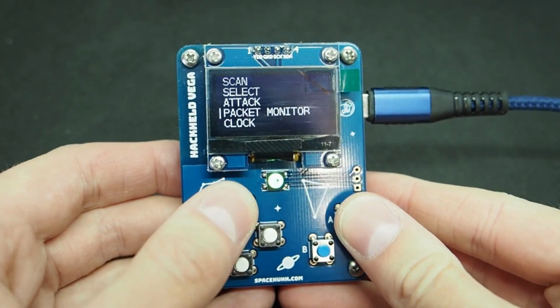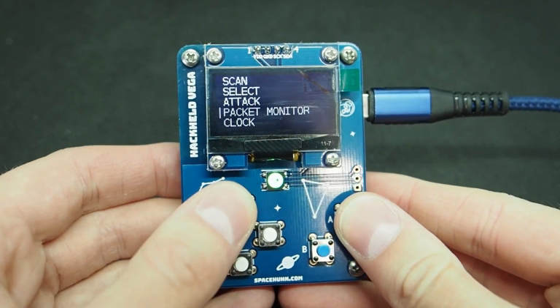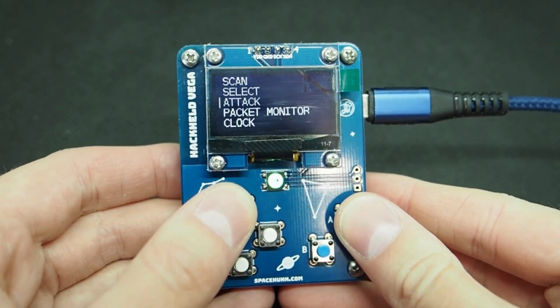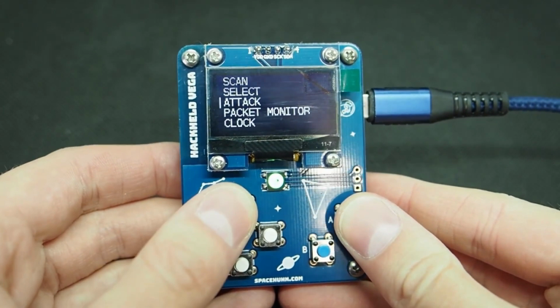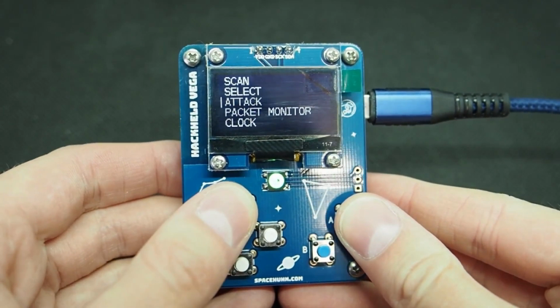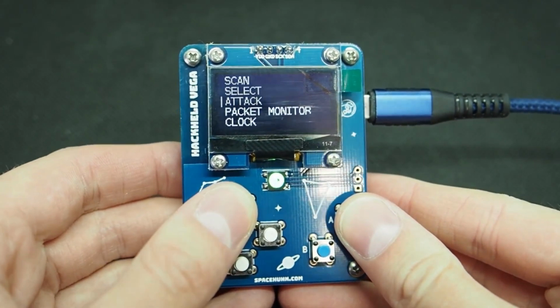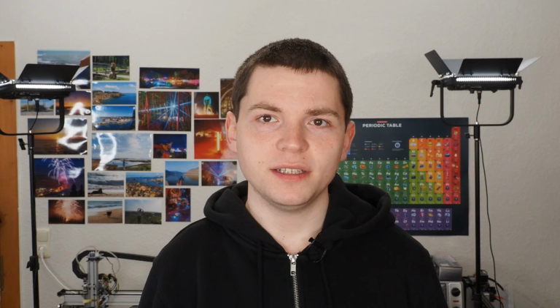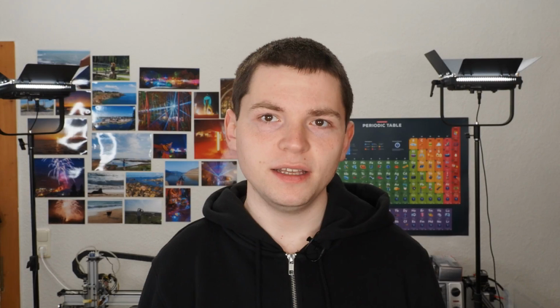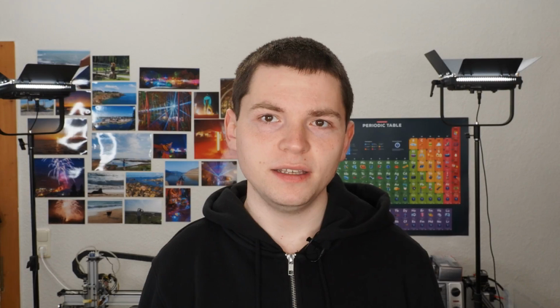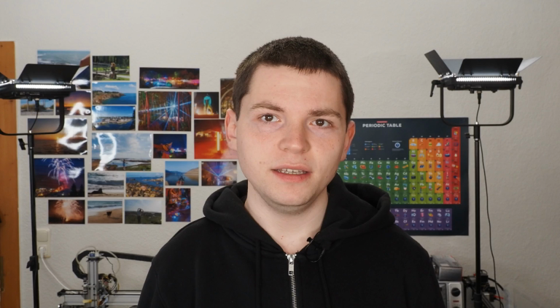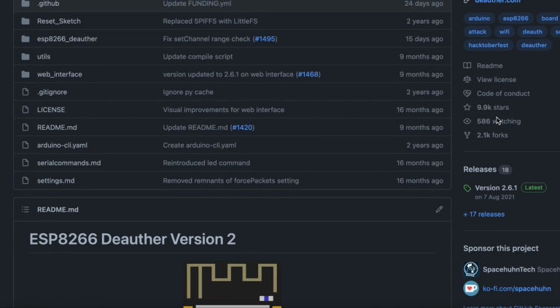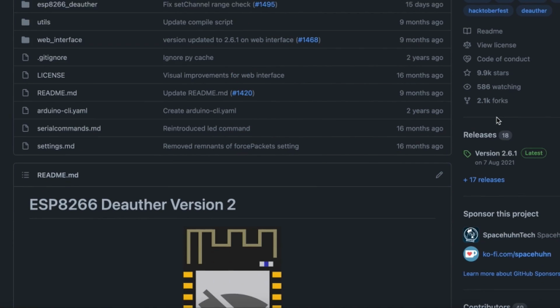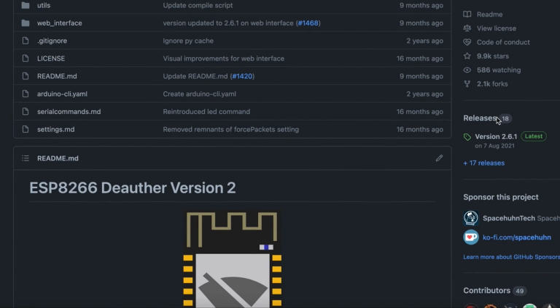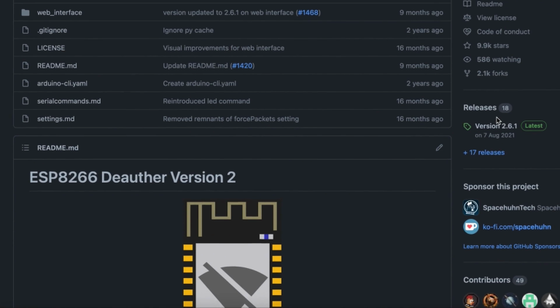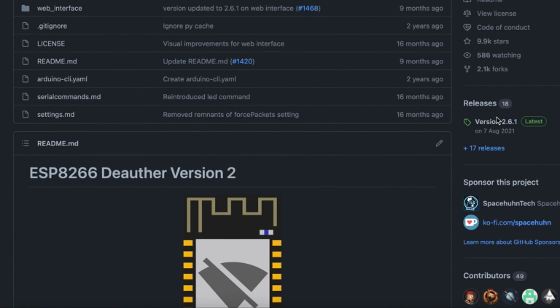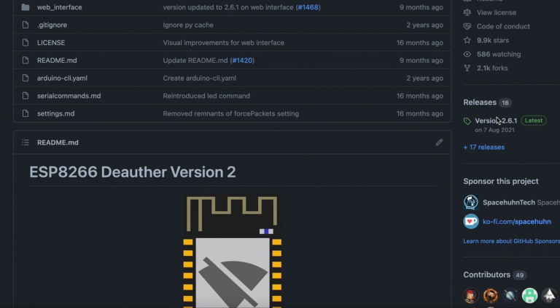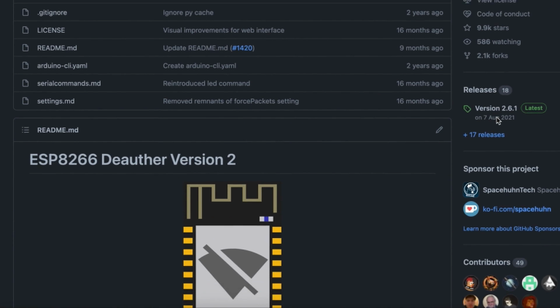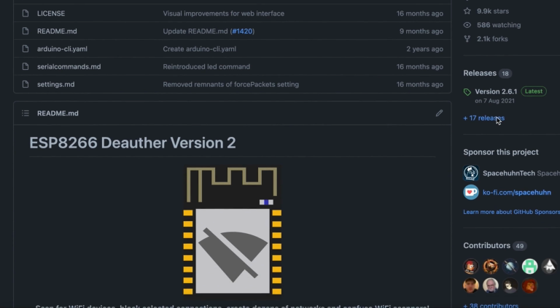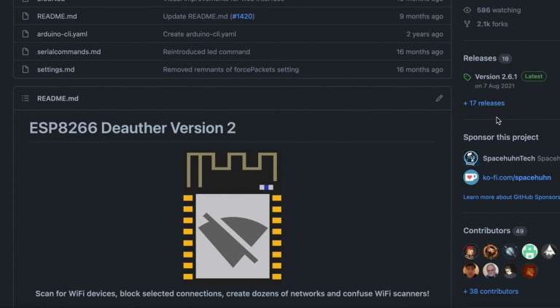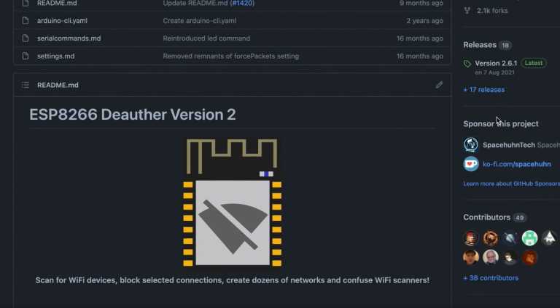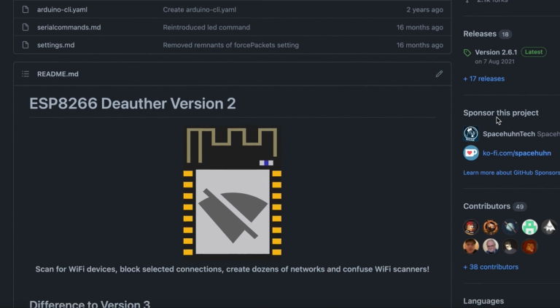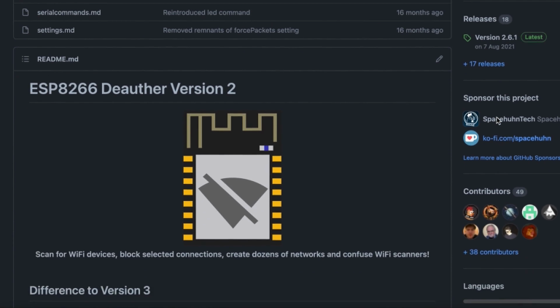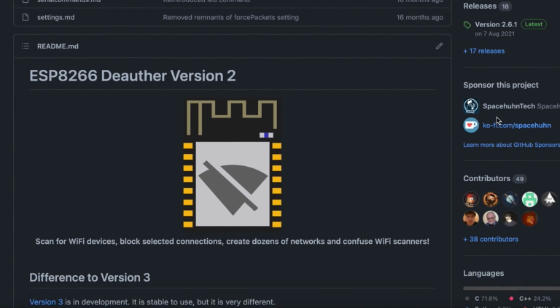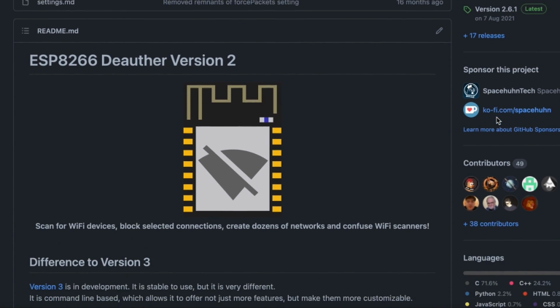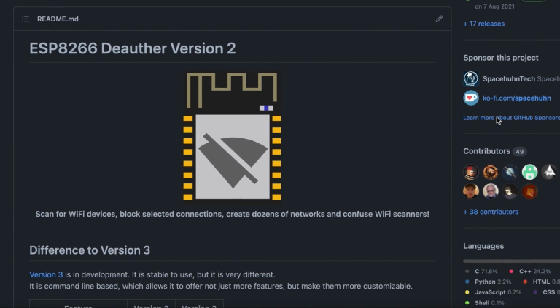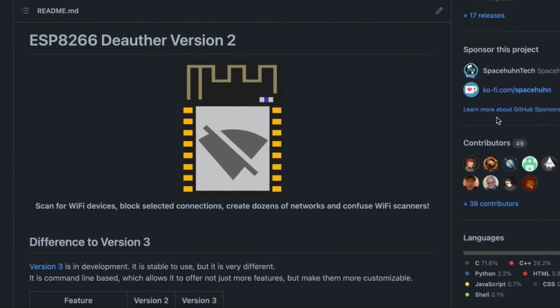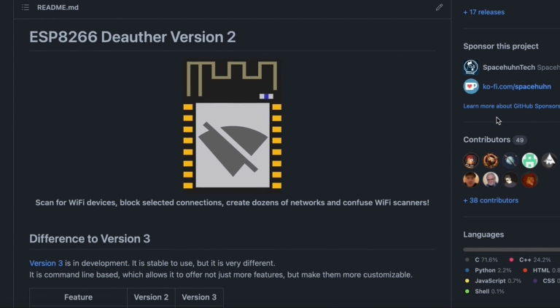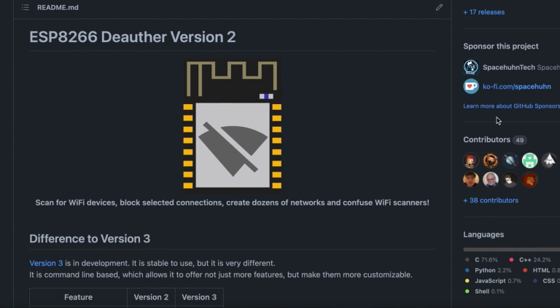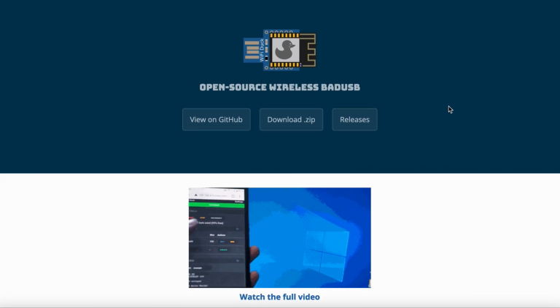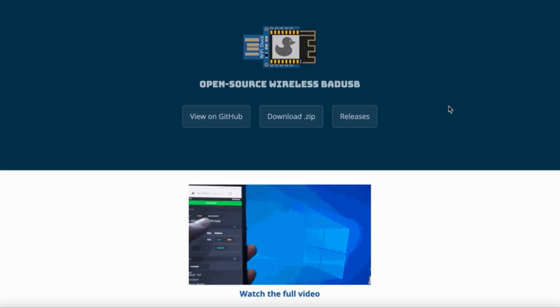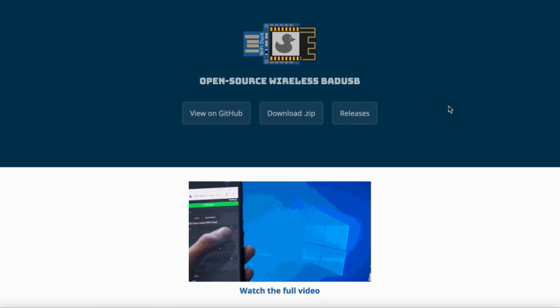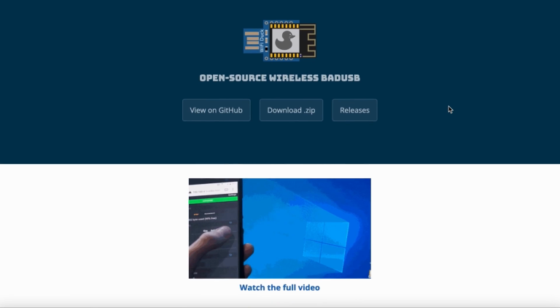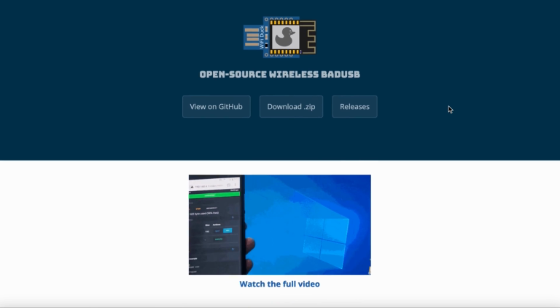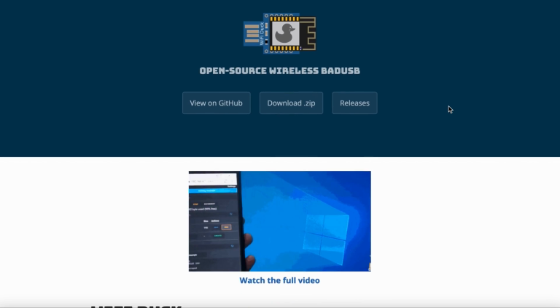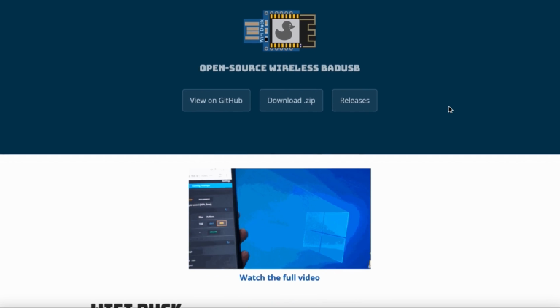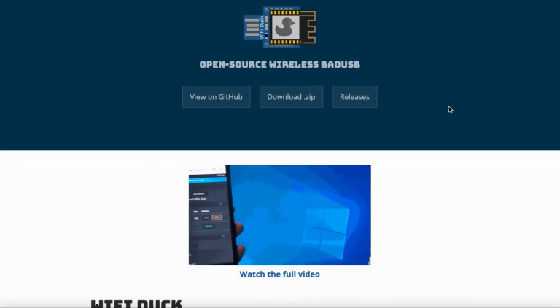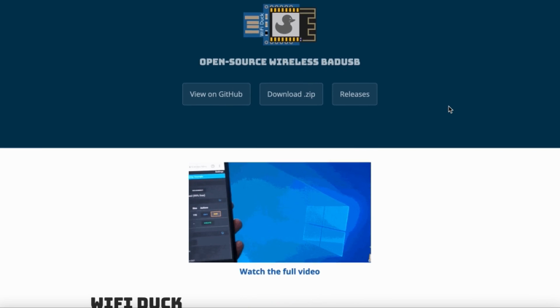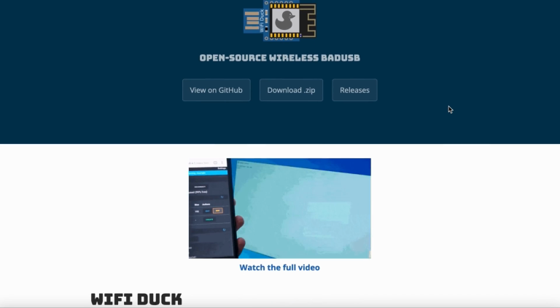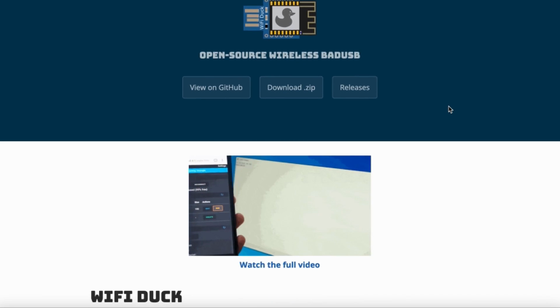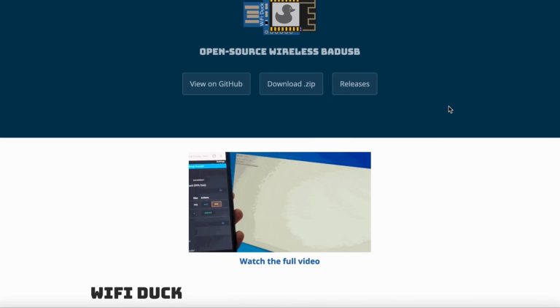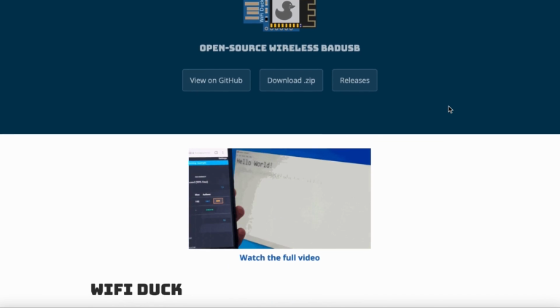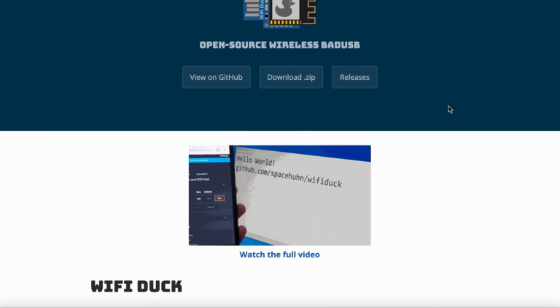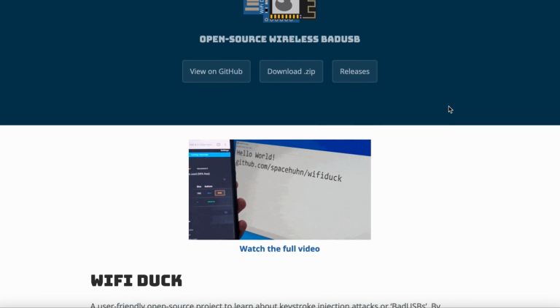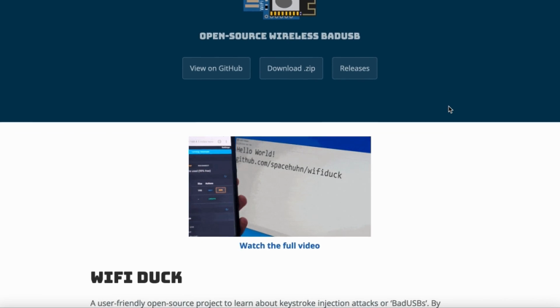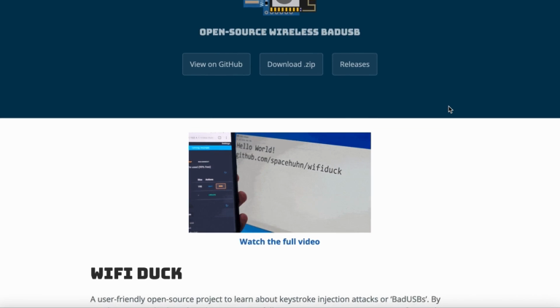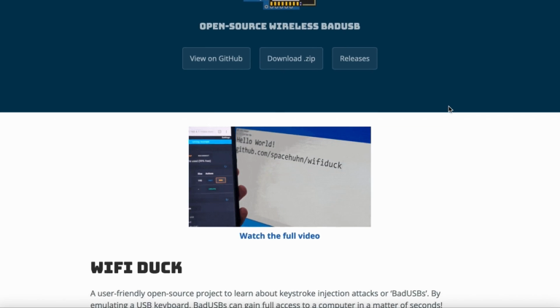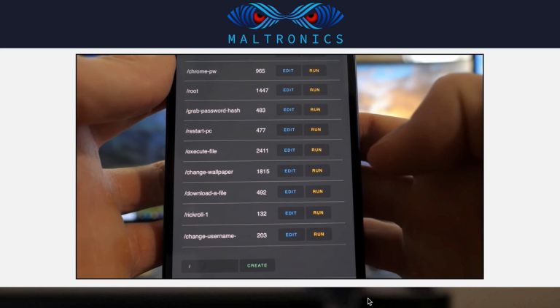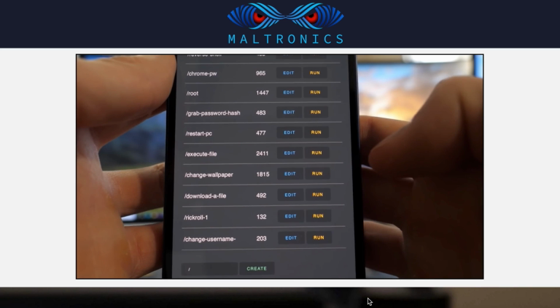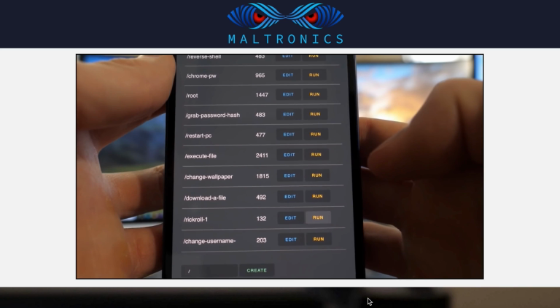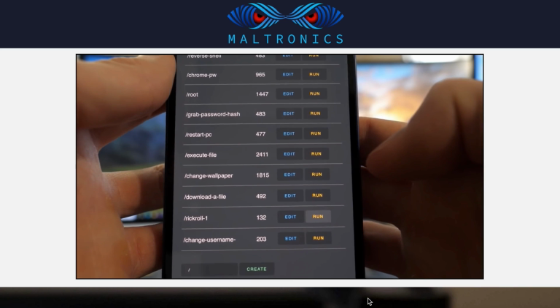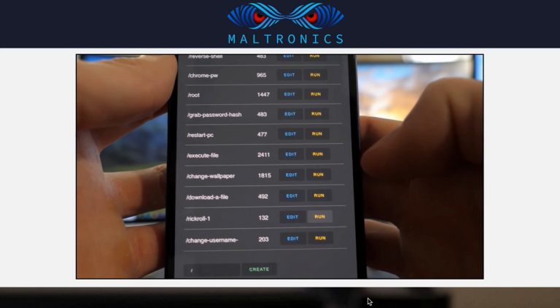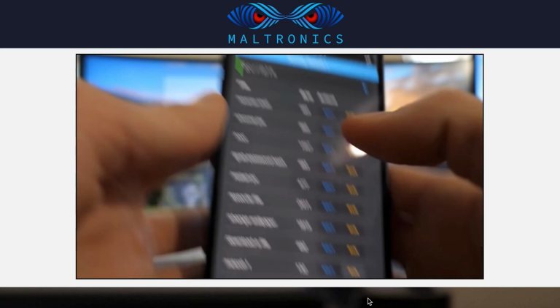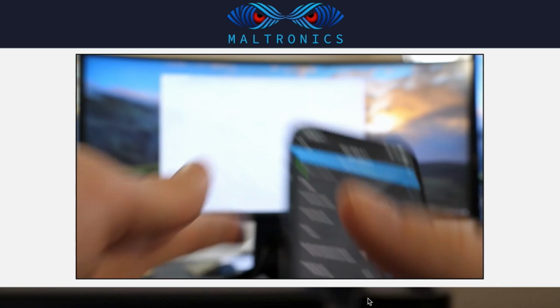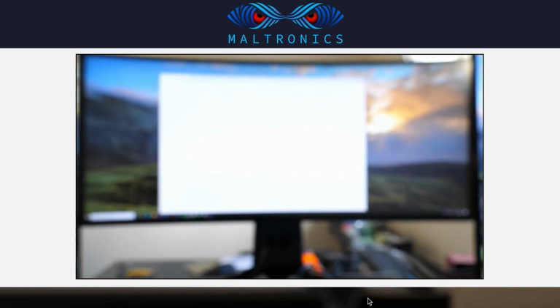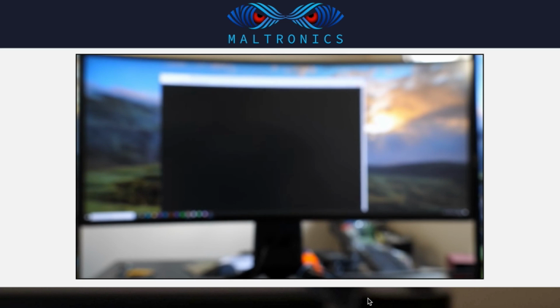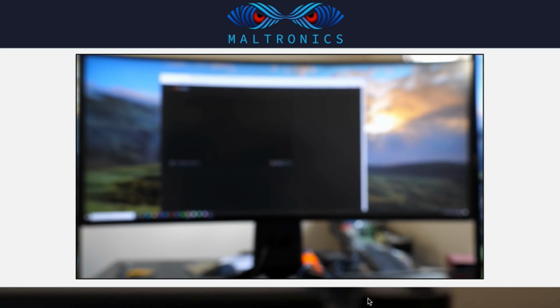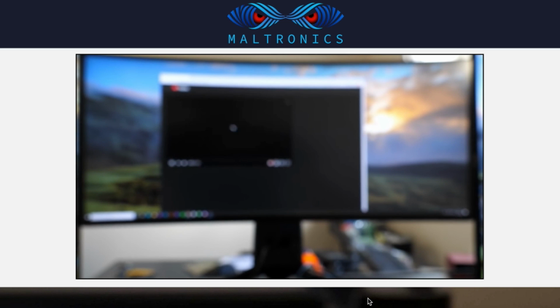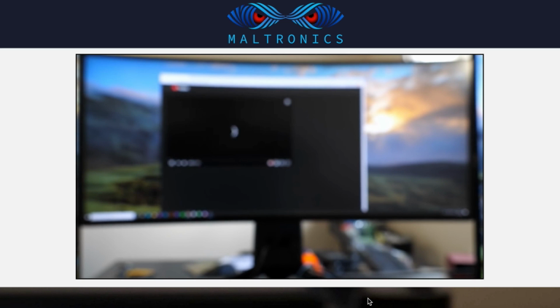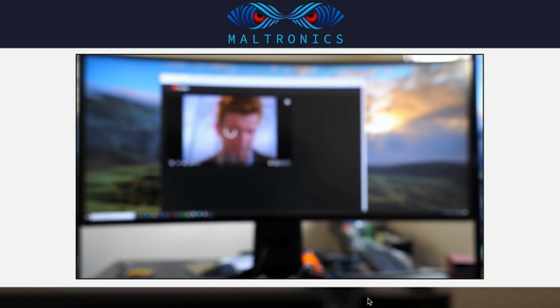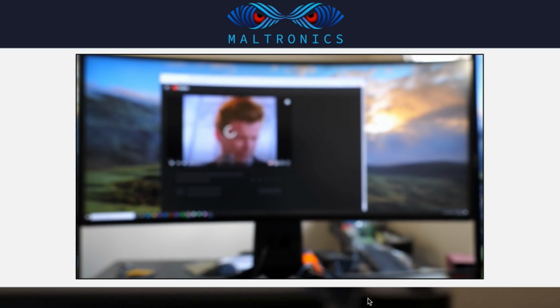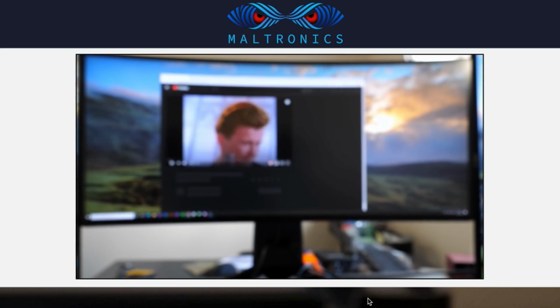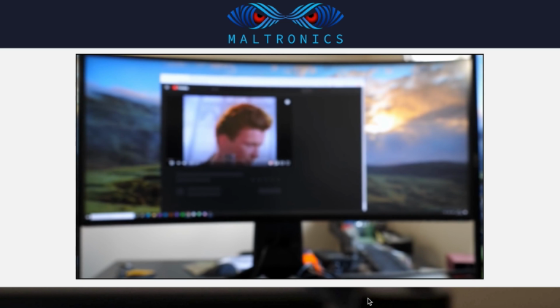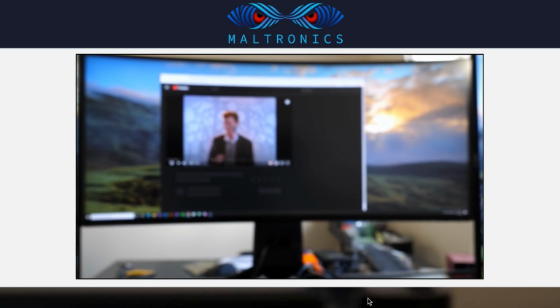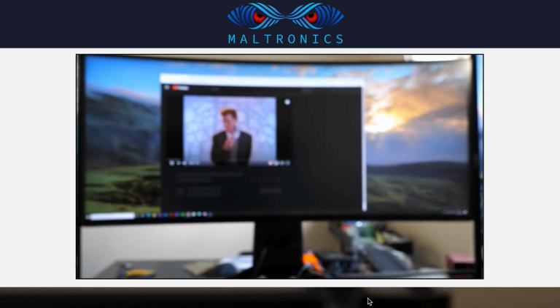I made projects like the ESP8266 deauther, Wi-Fi Duck, and I'm also involved in the Malduino from Maltronics.